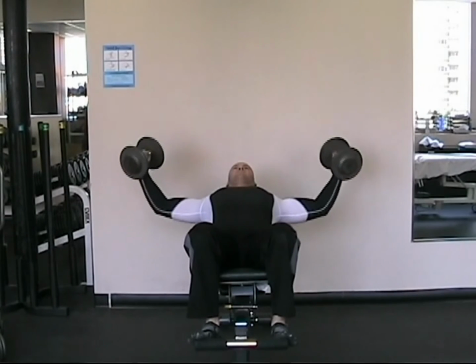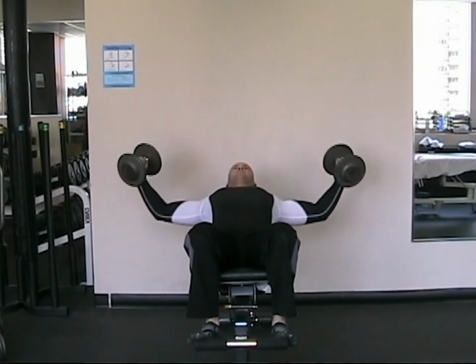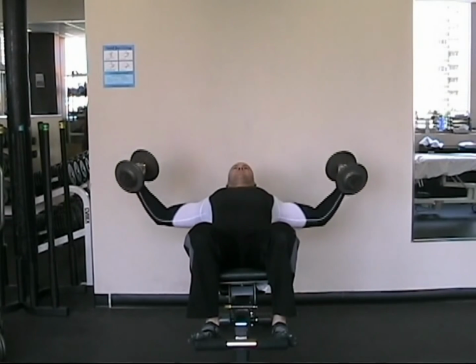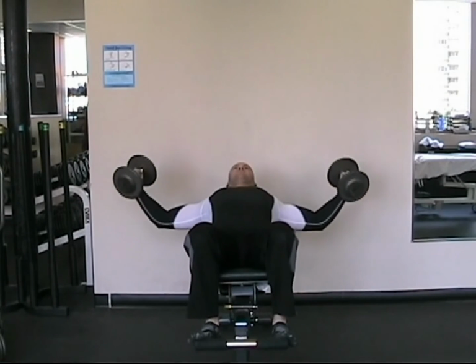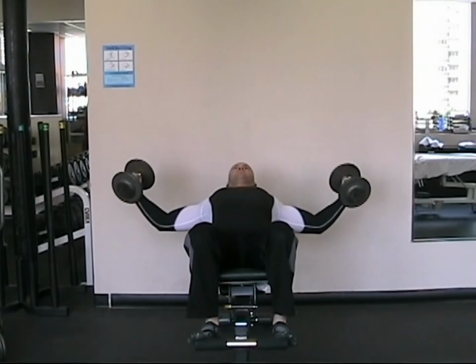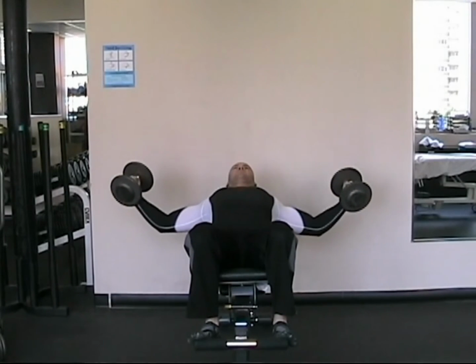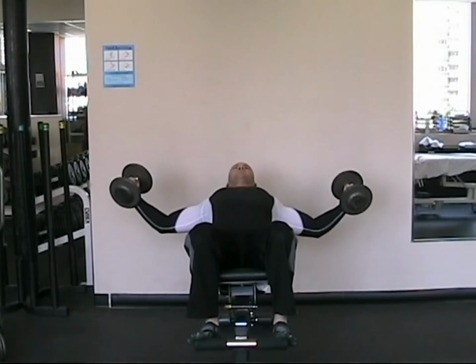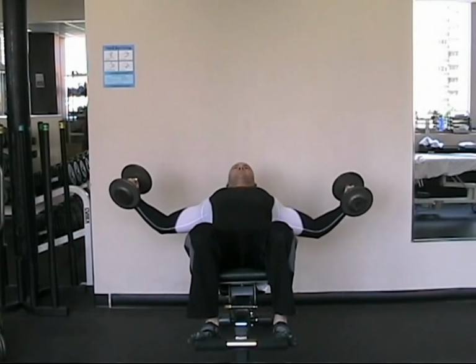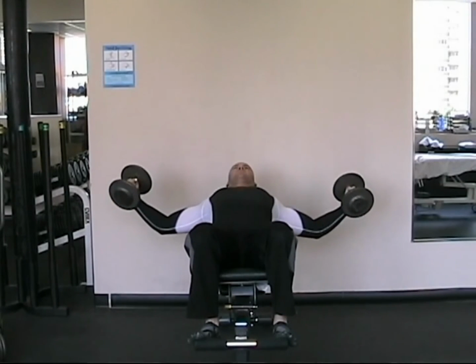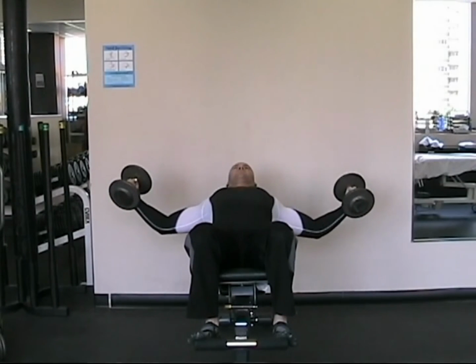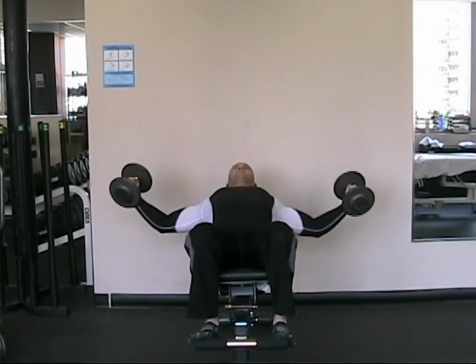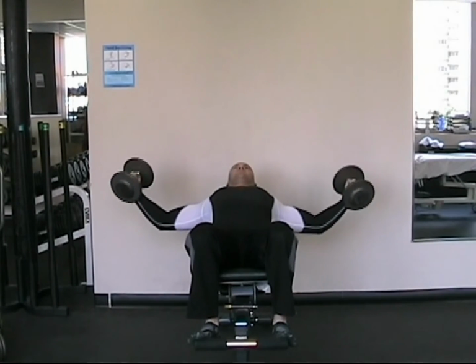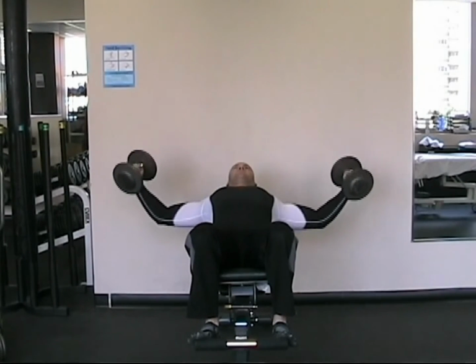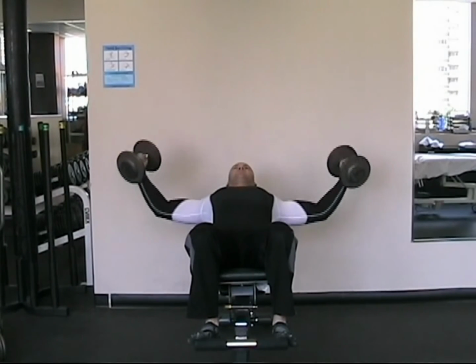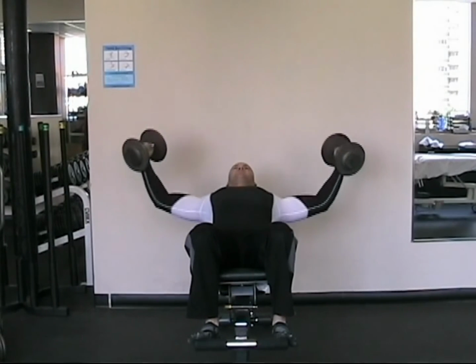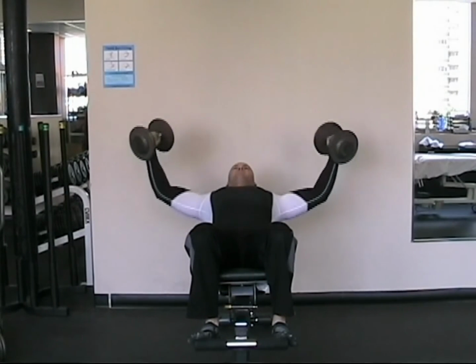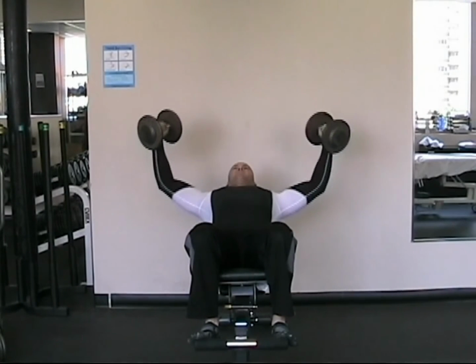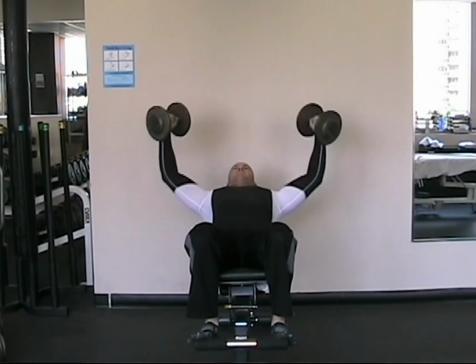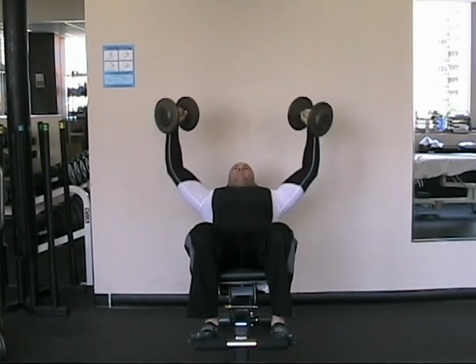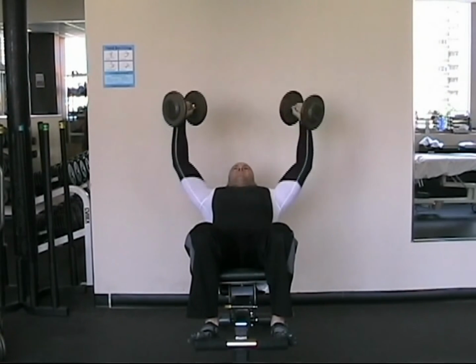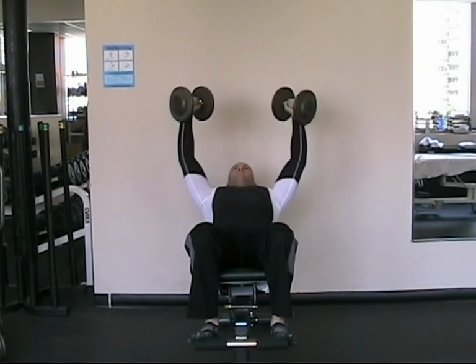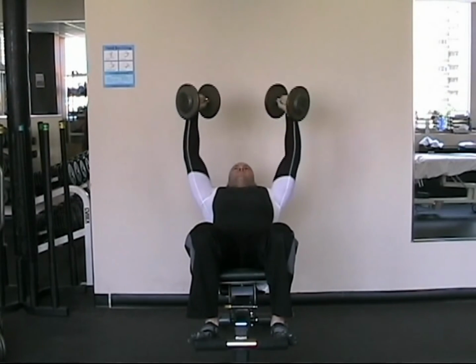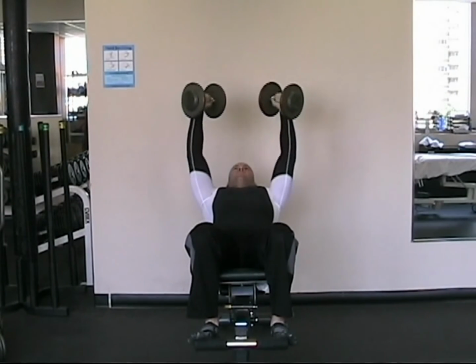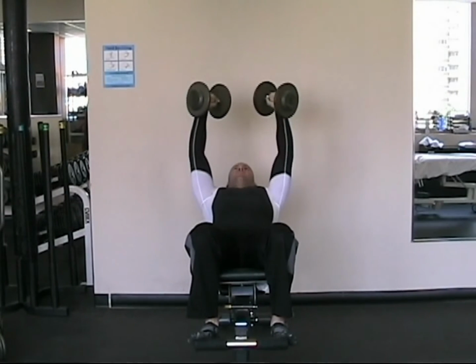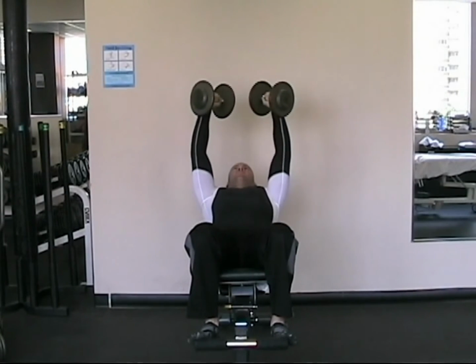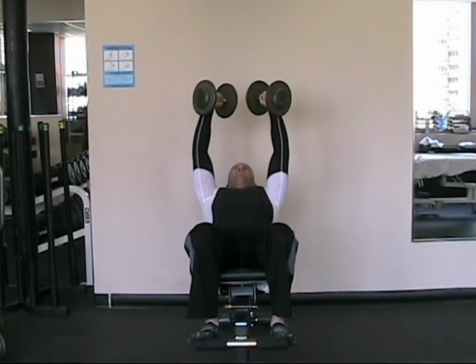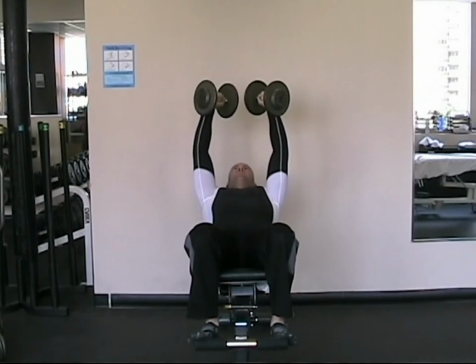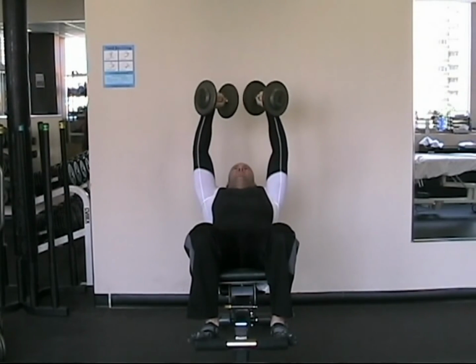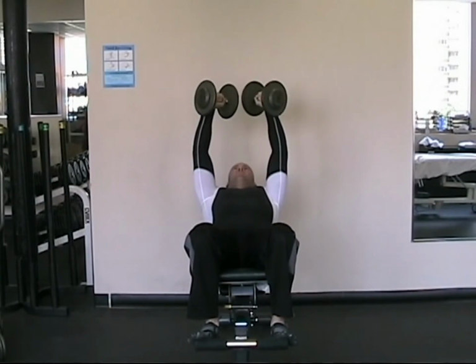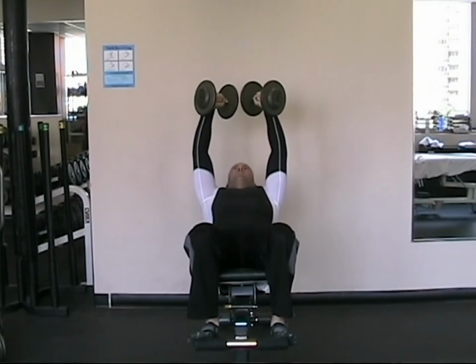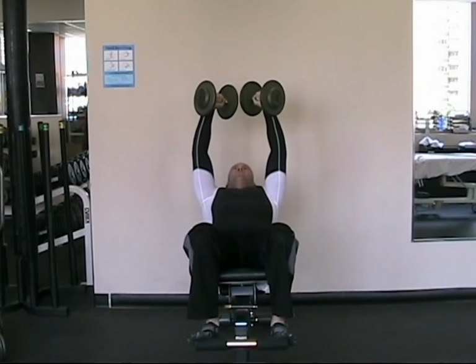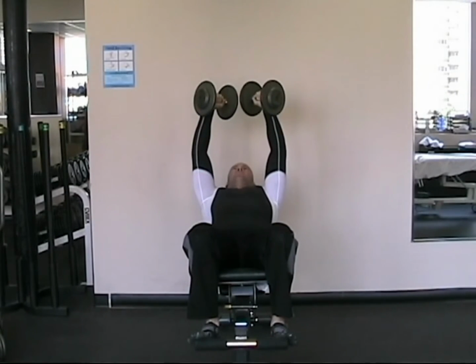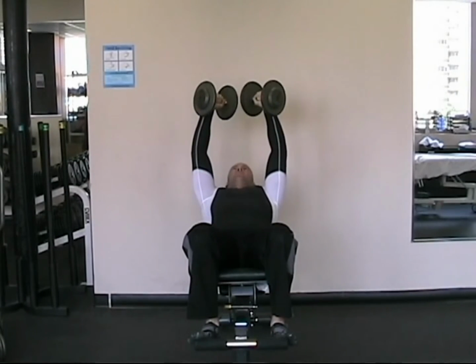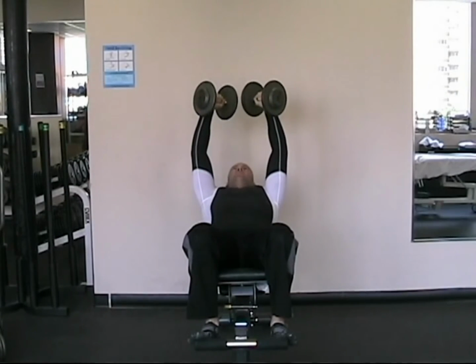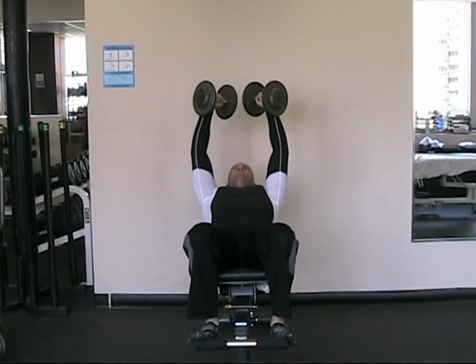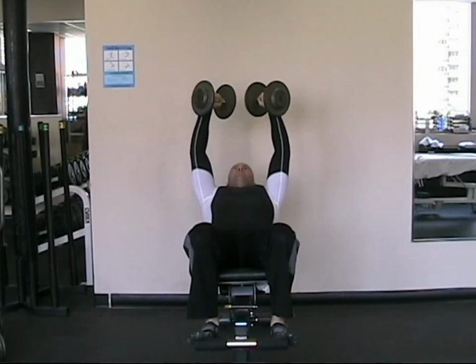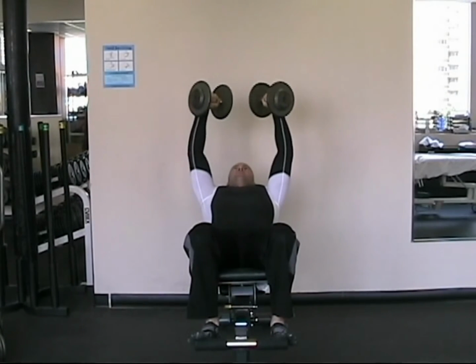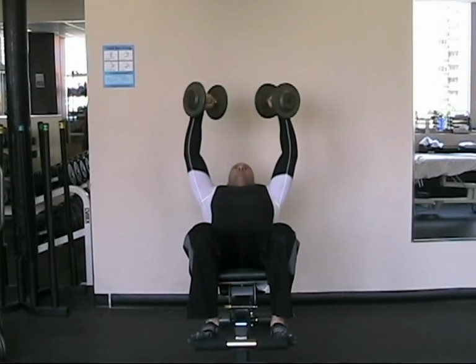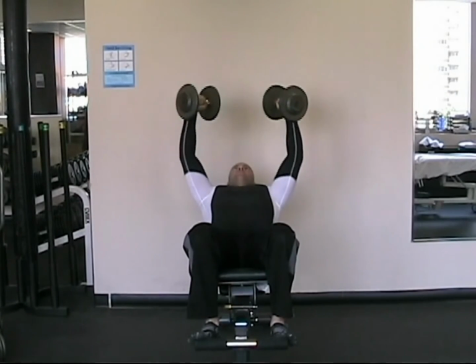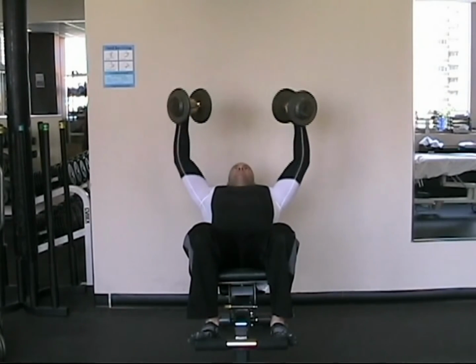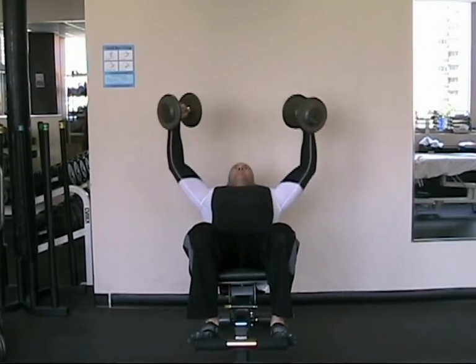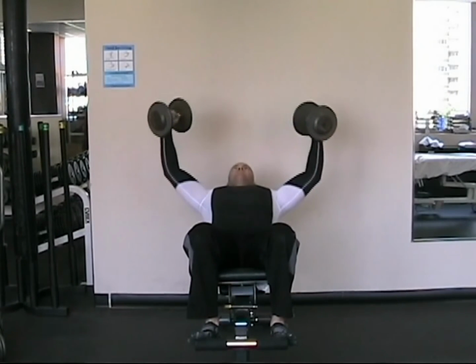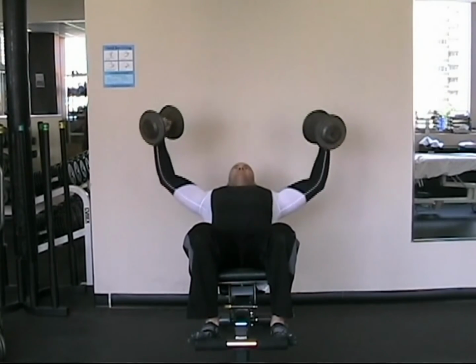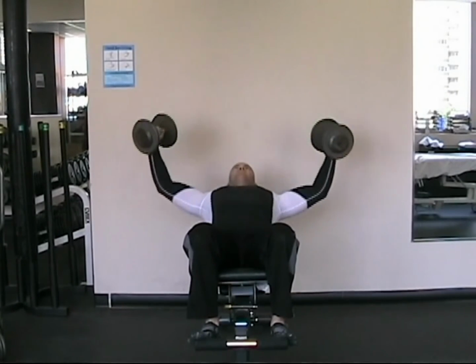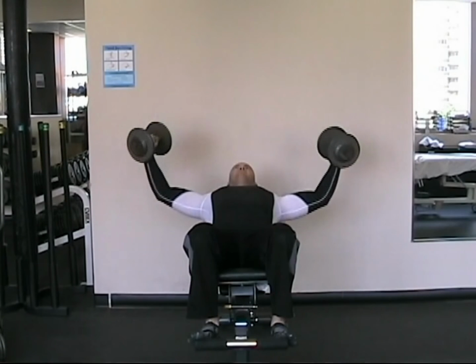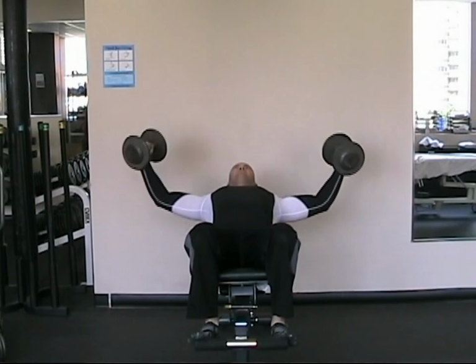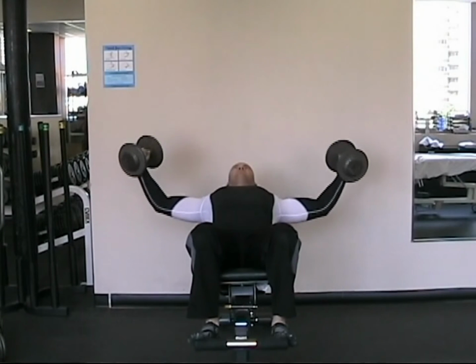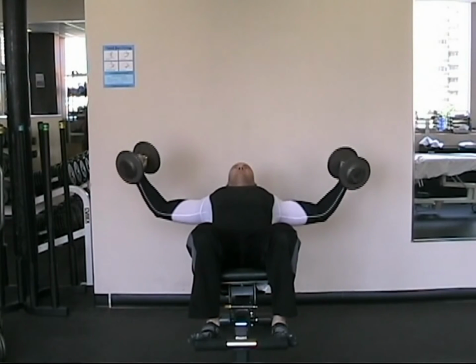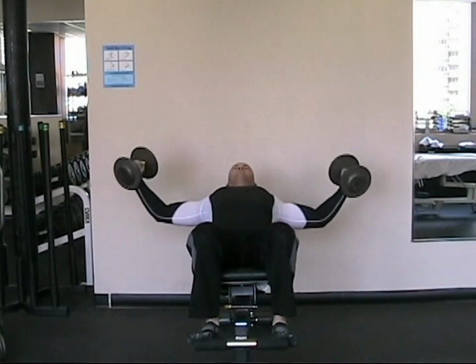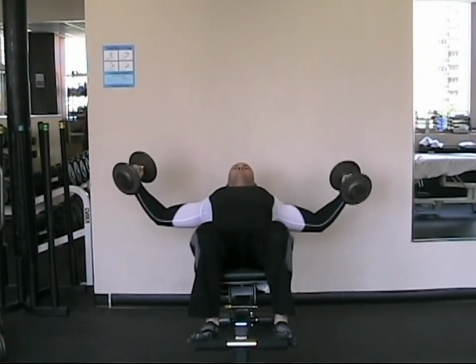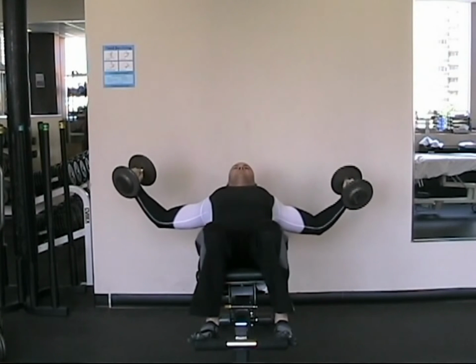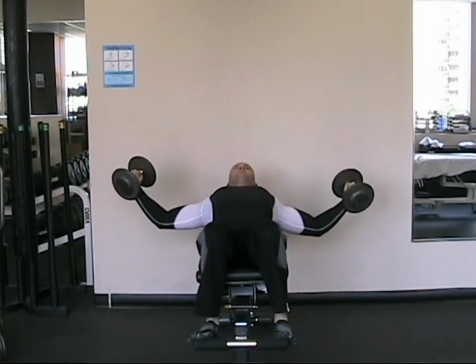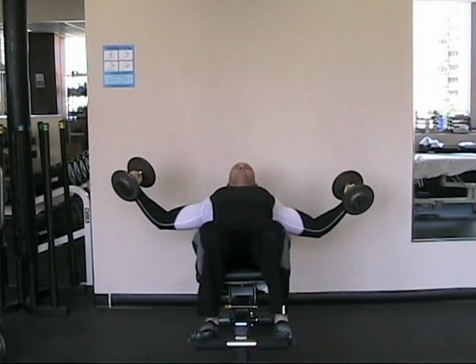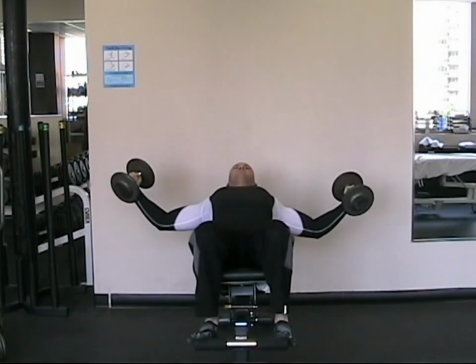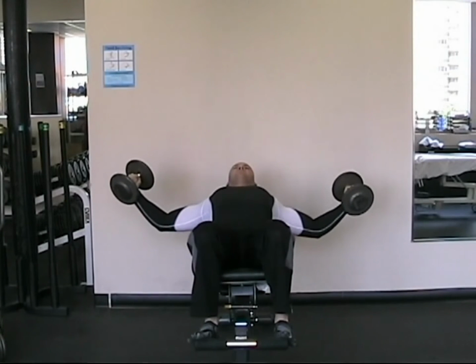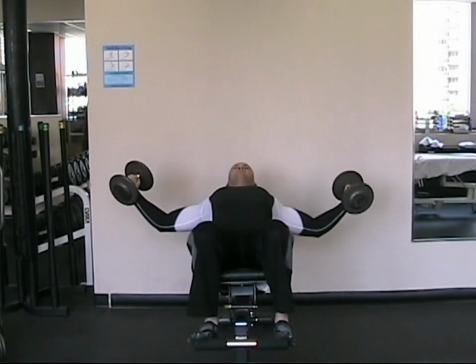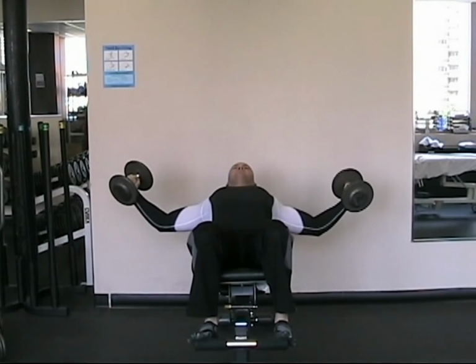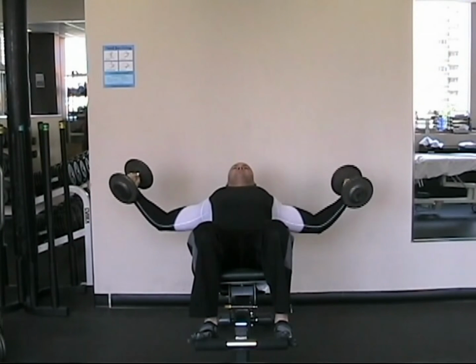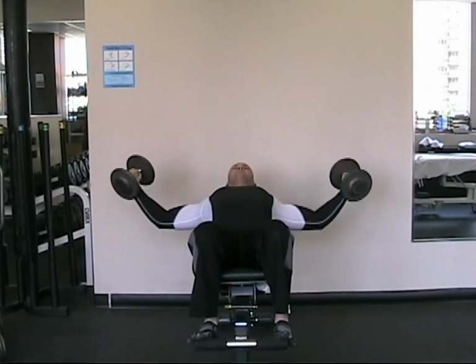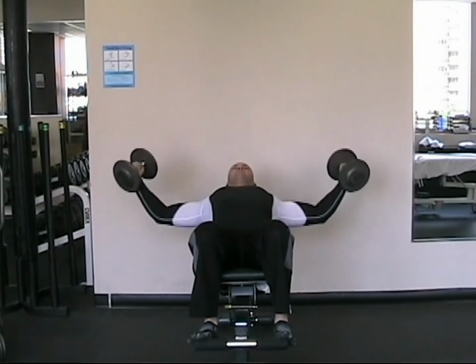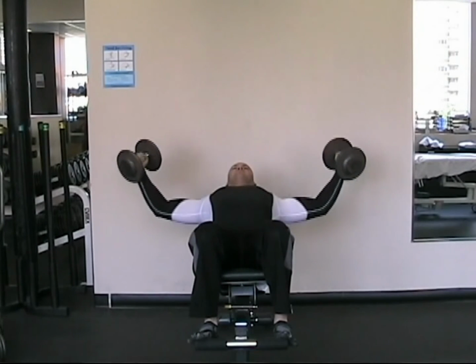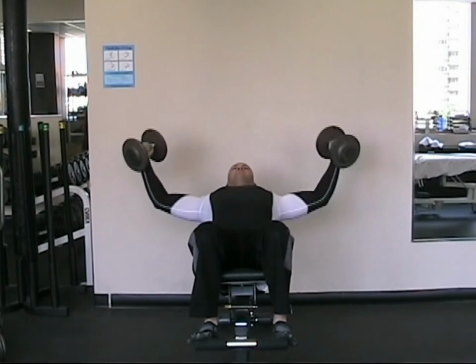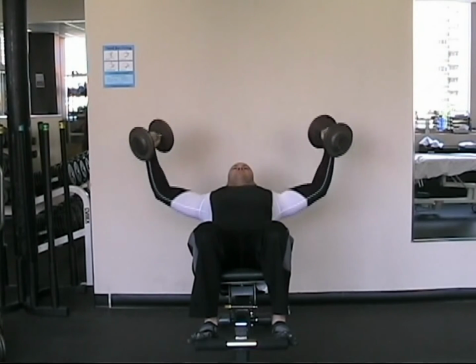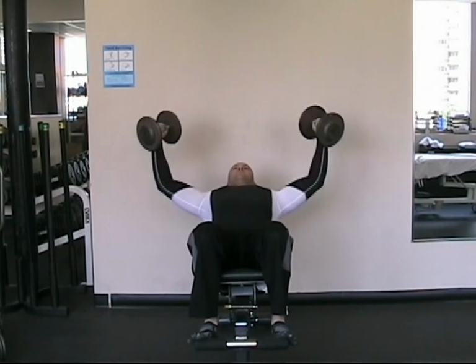Because of the leverage involved with this exercise, it is important to perform it with slow control and no swinging or bouncing.